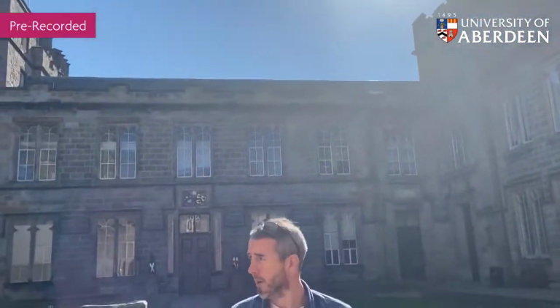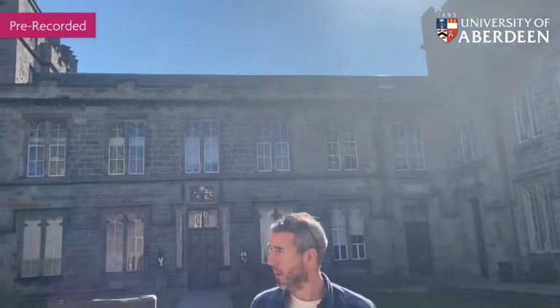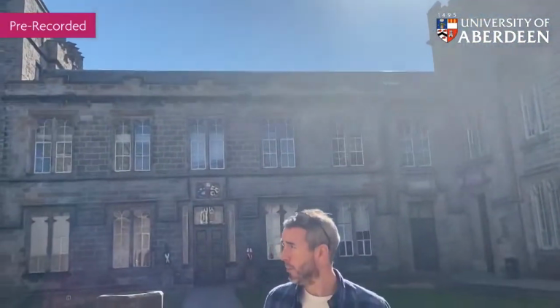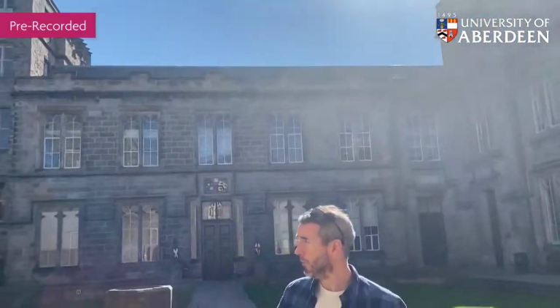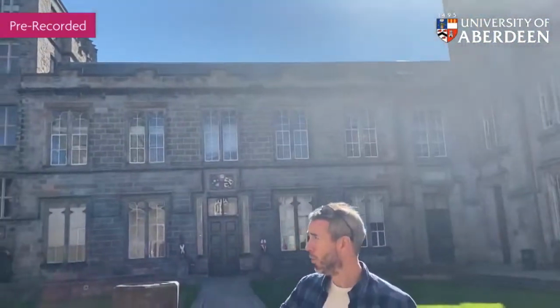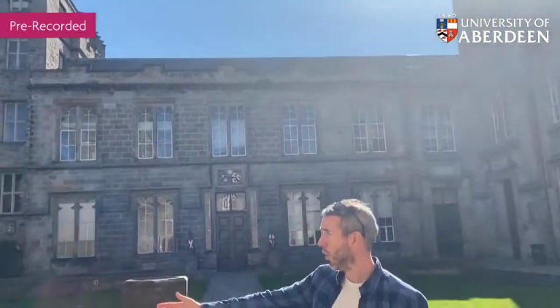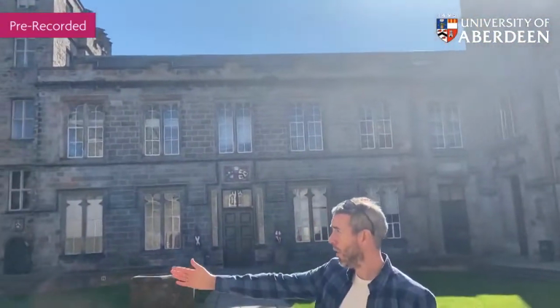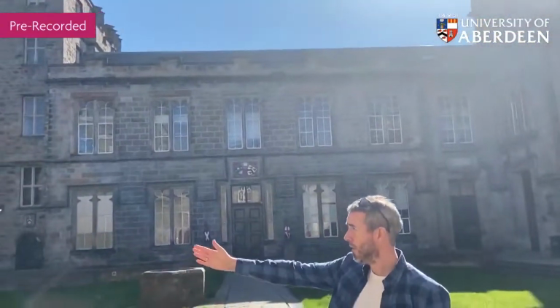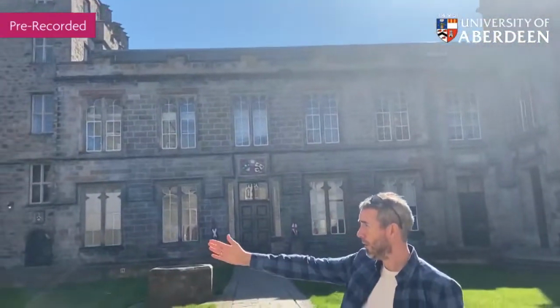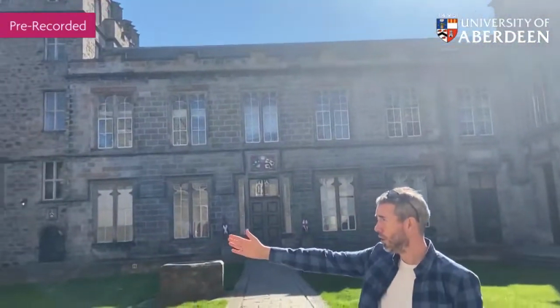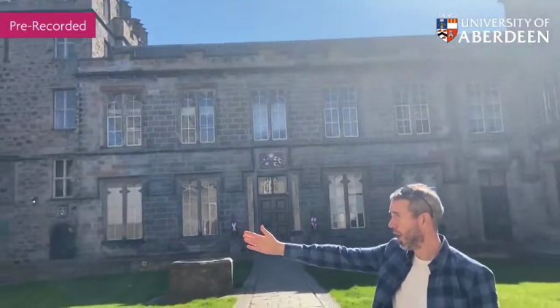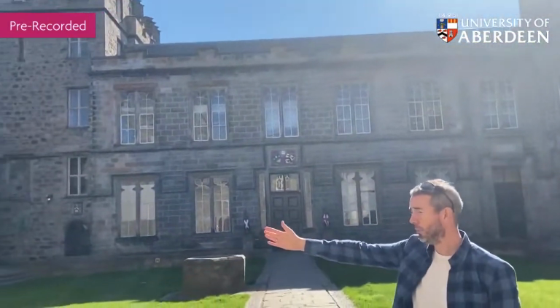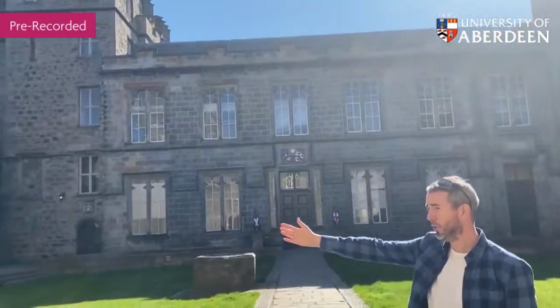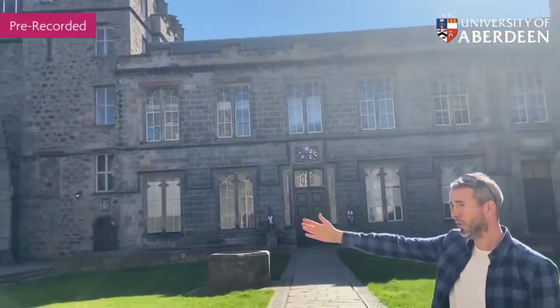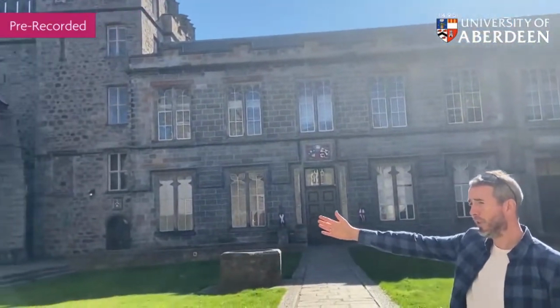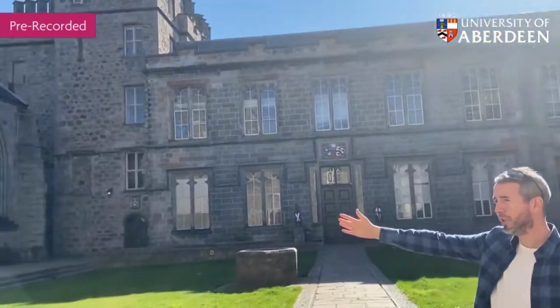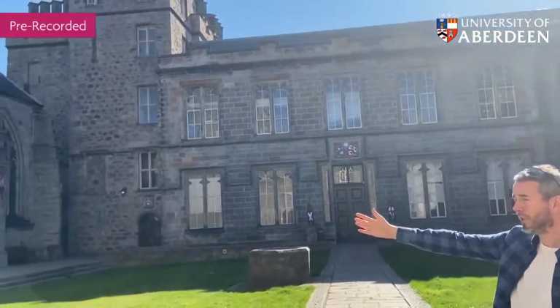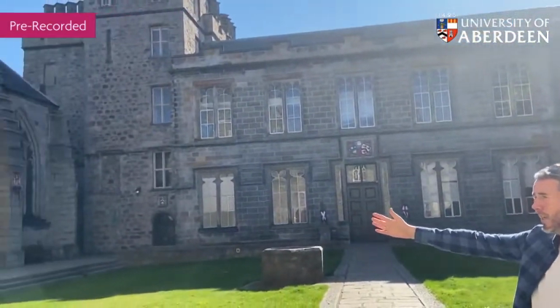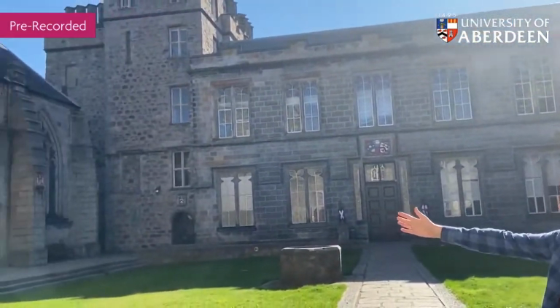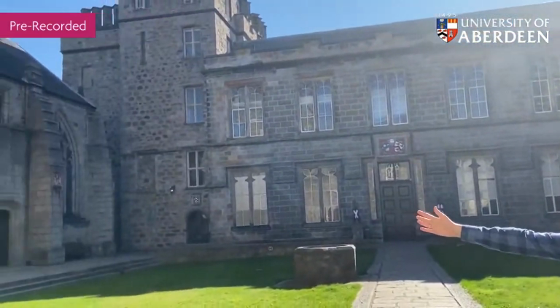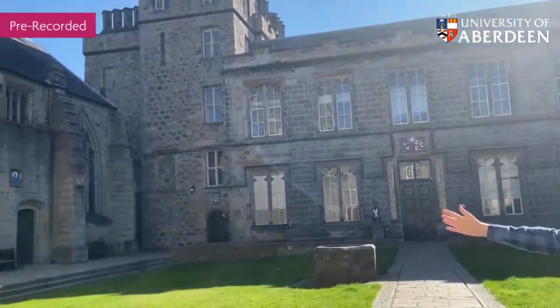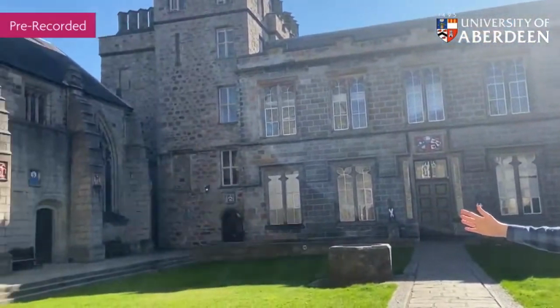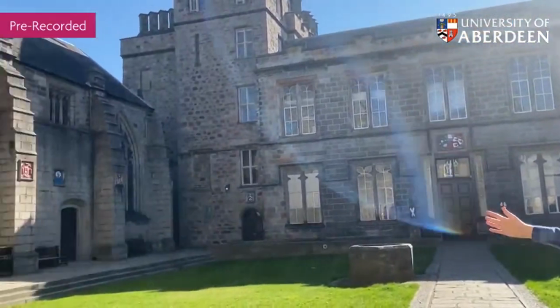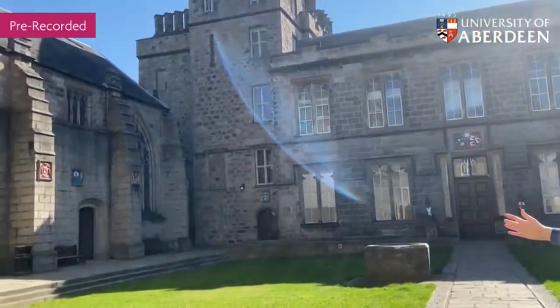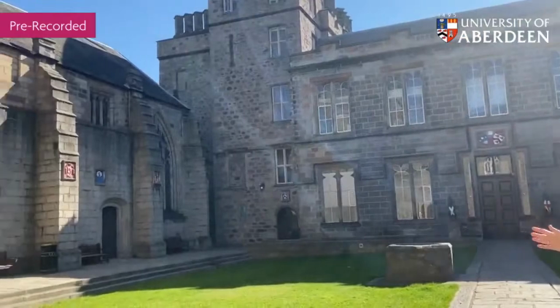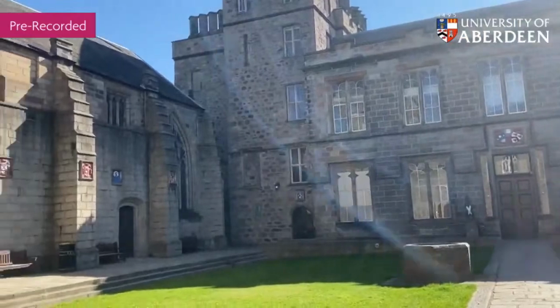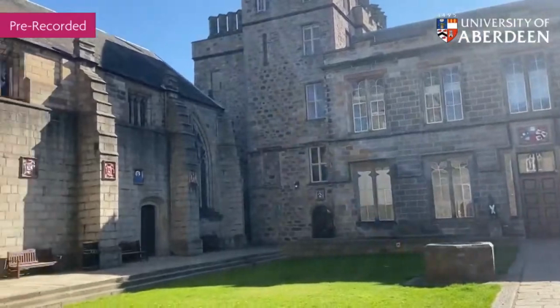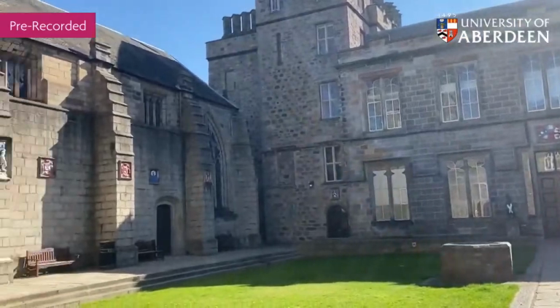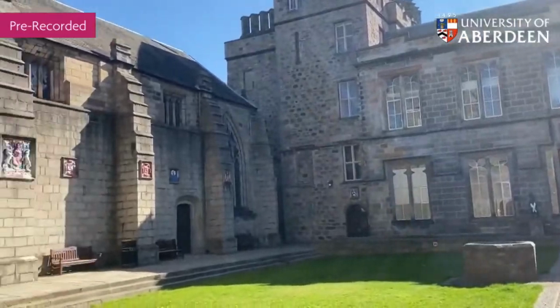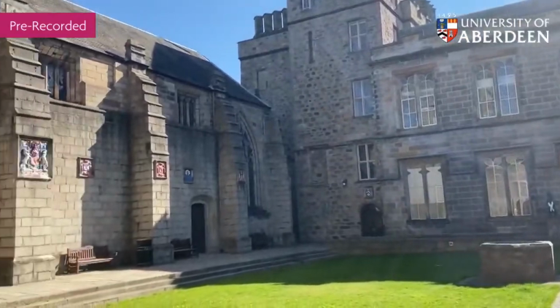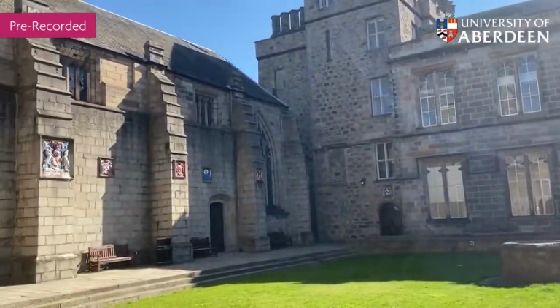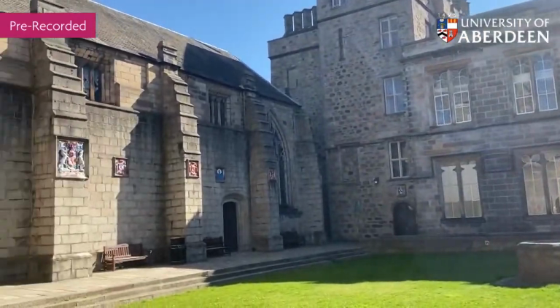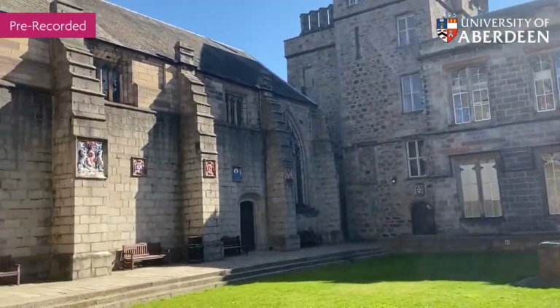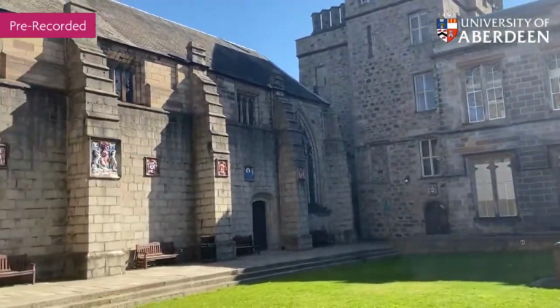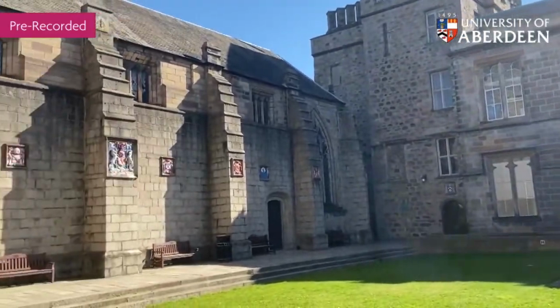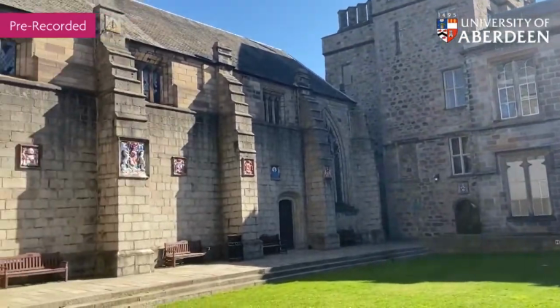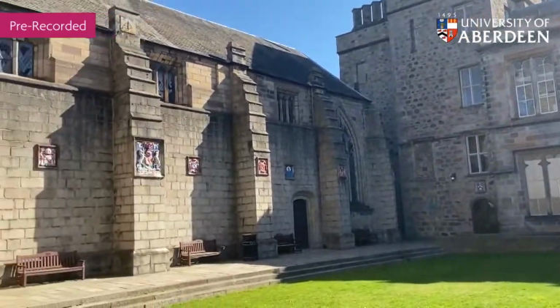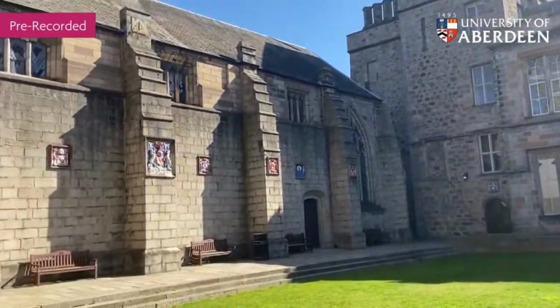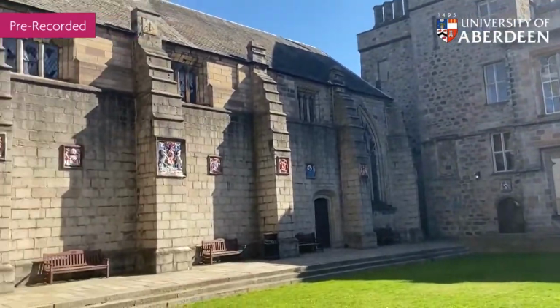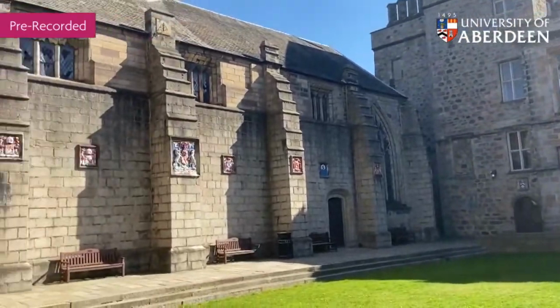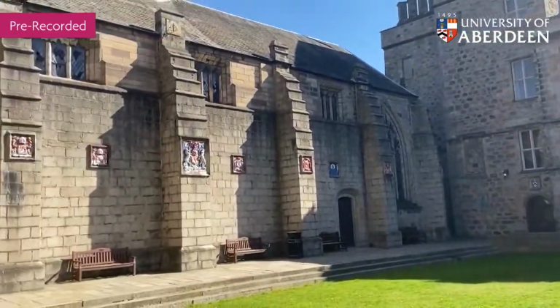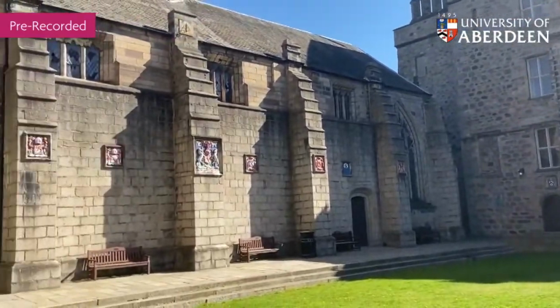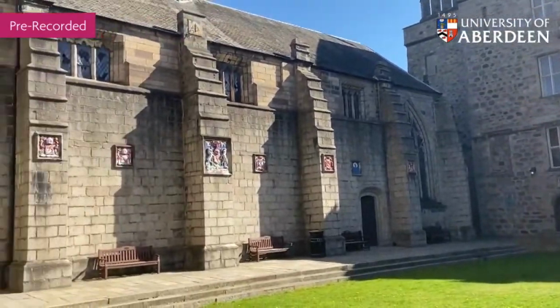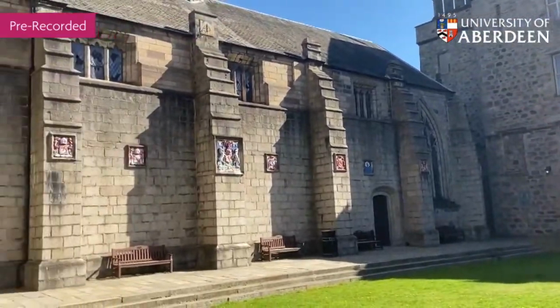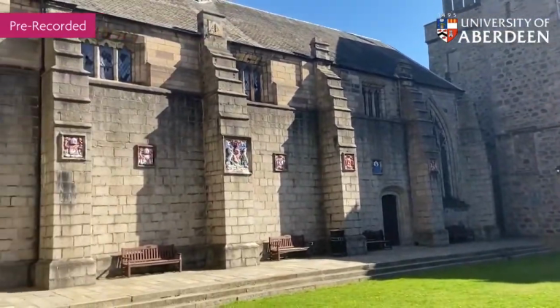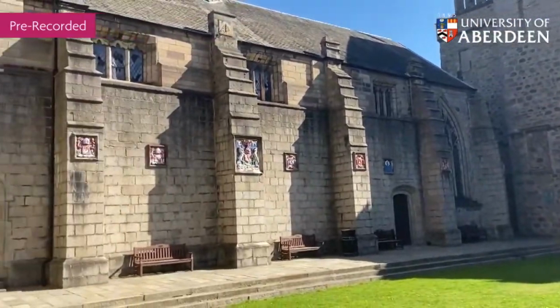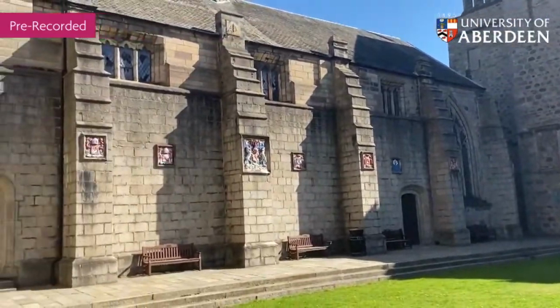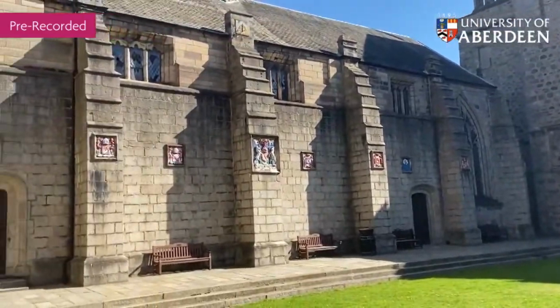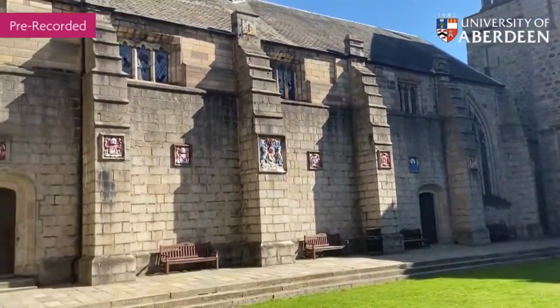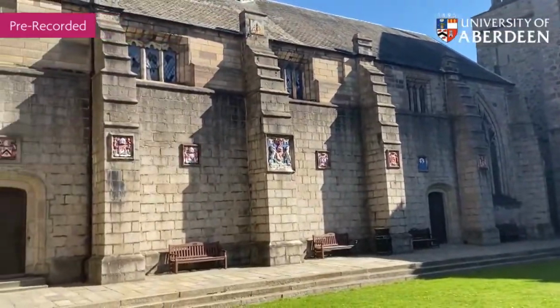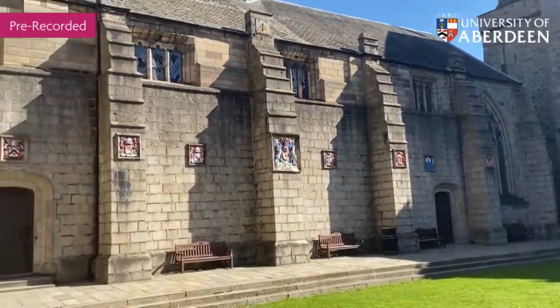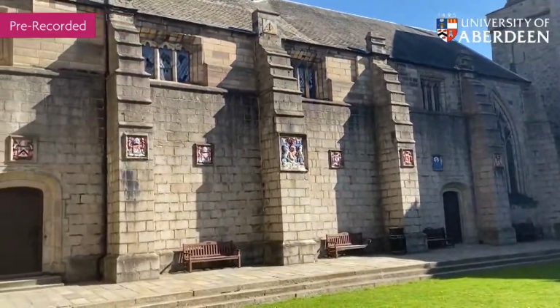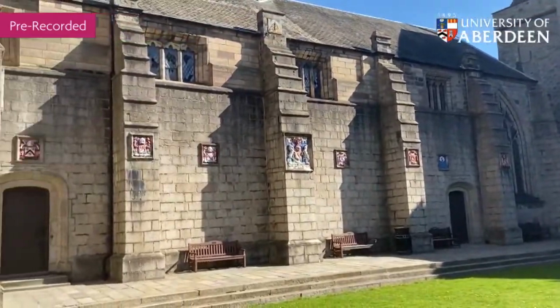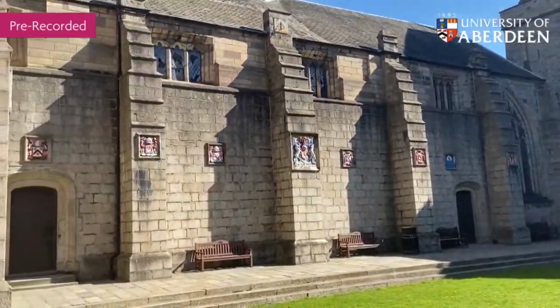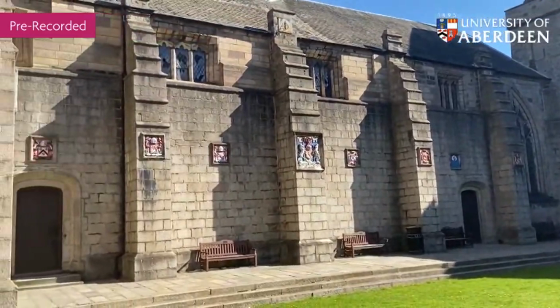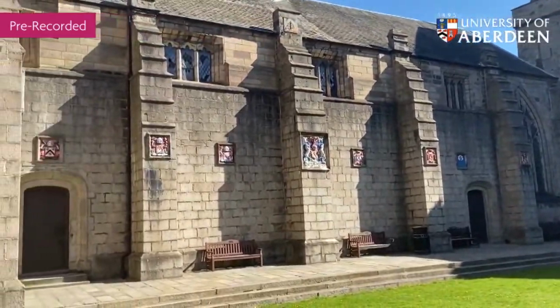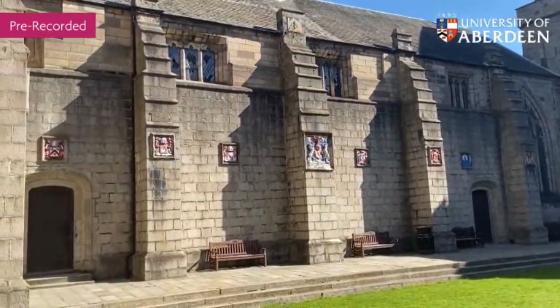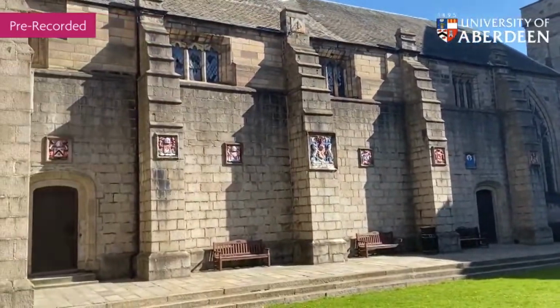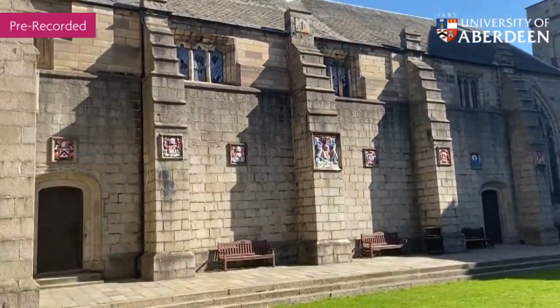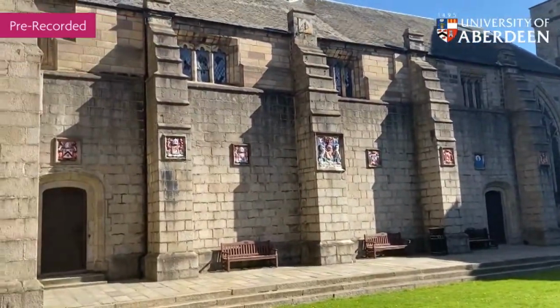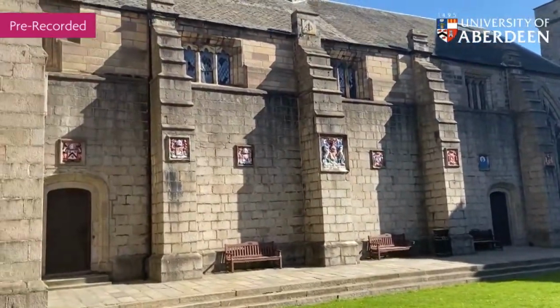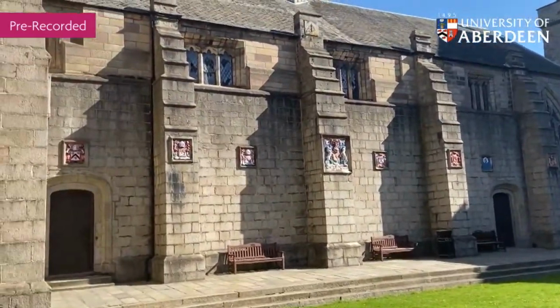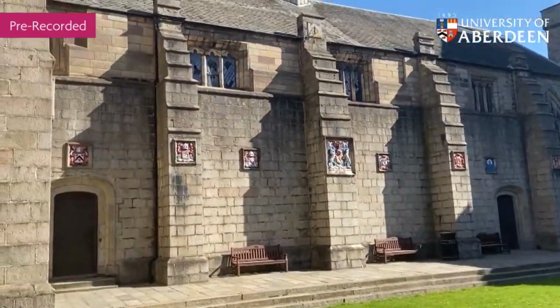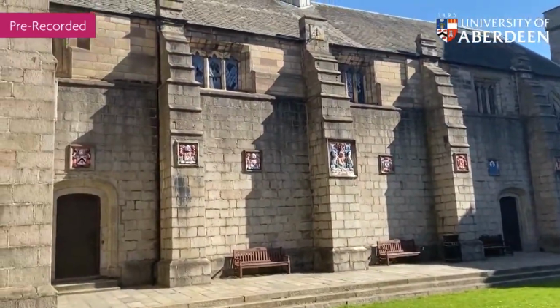We've got the chapel on this side, so if you come to campus you might hear our amazing choir practicing.